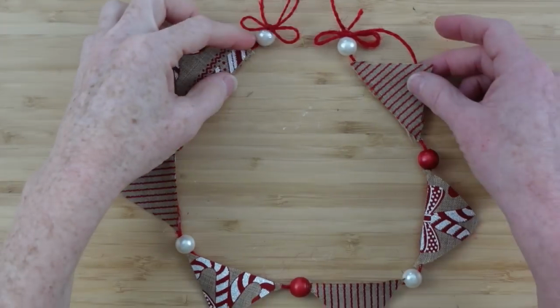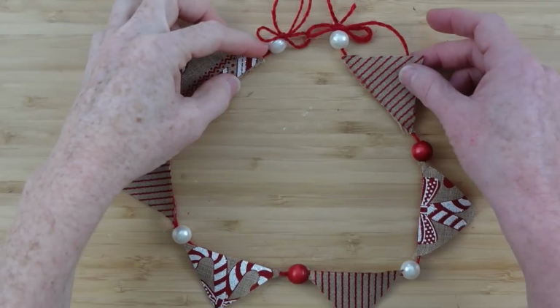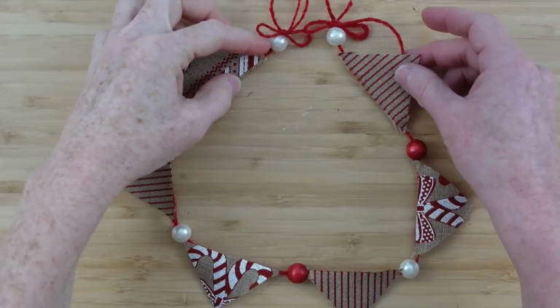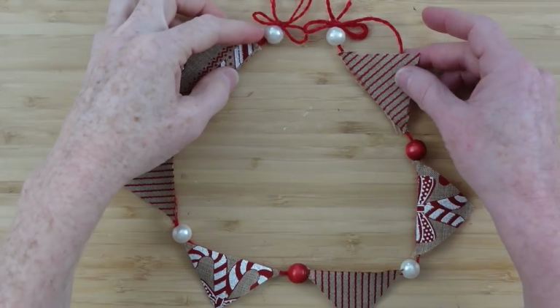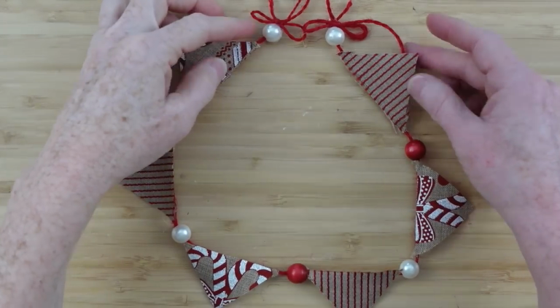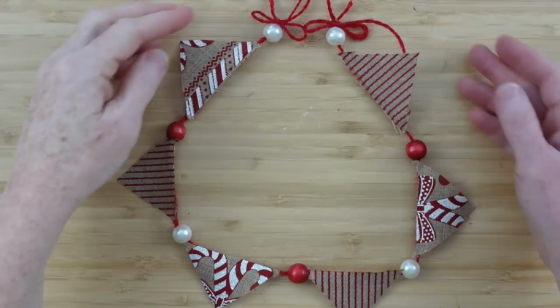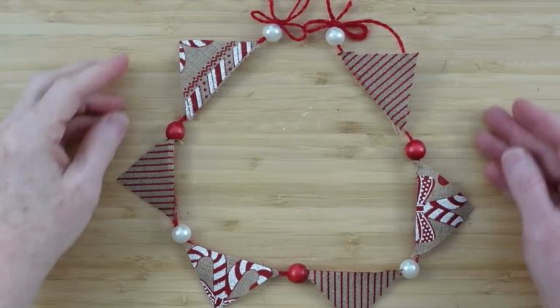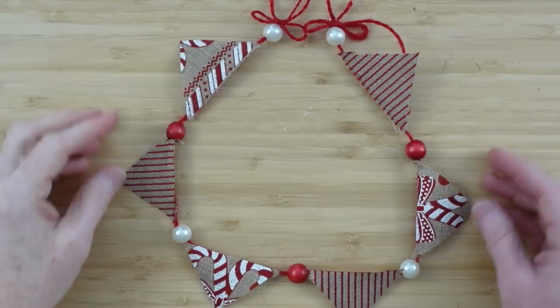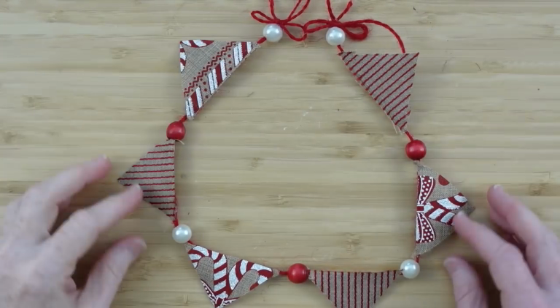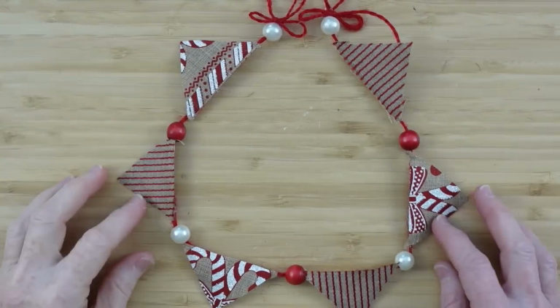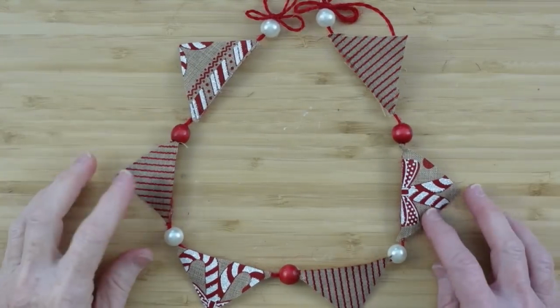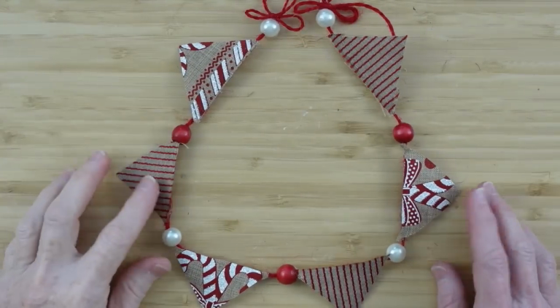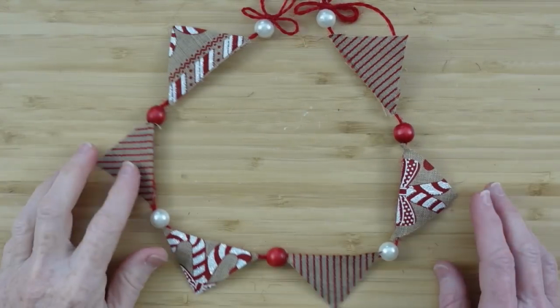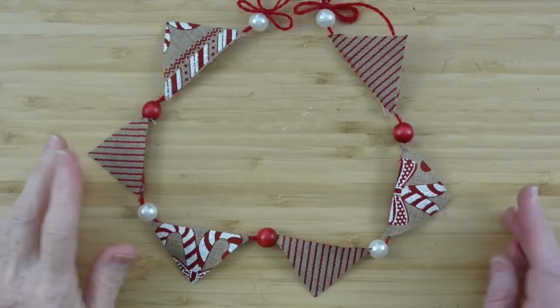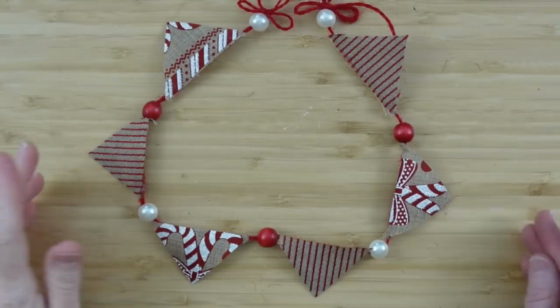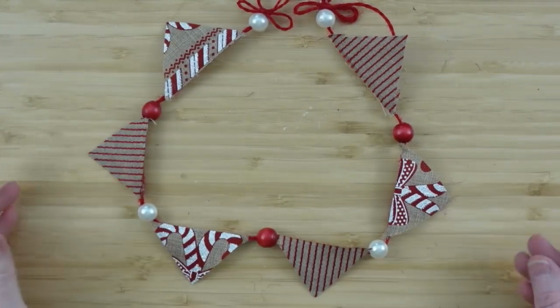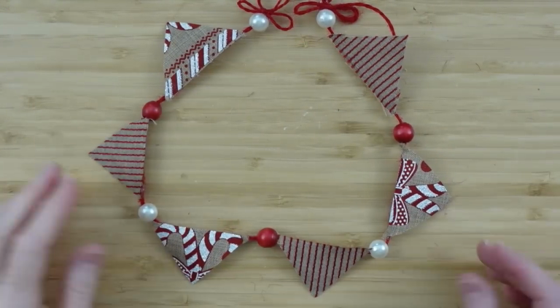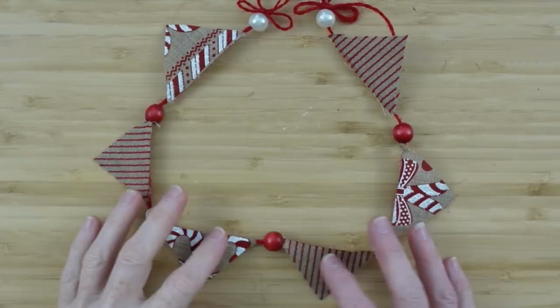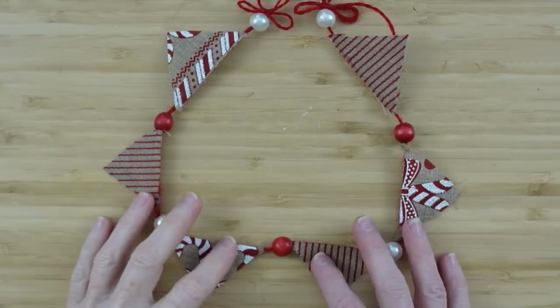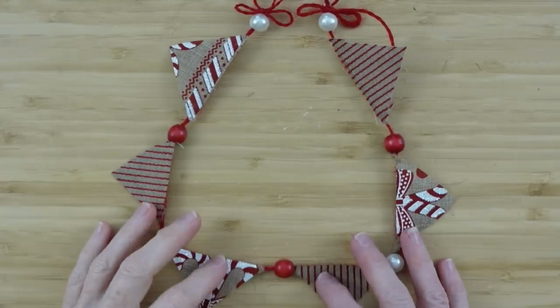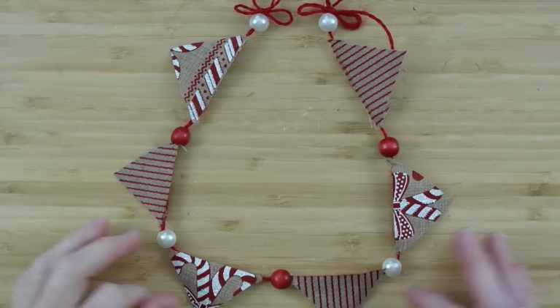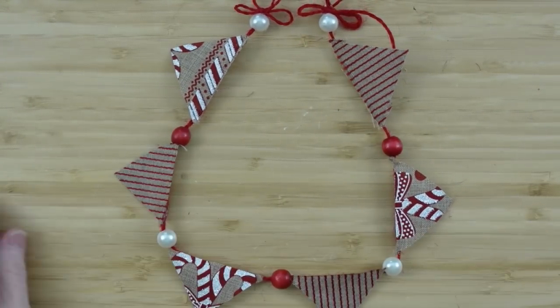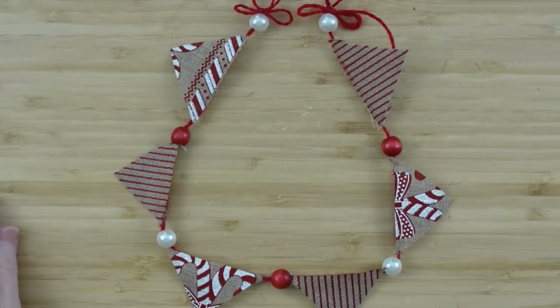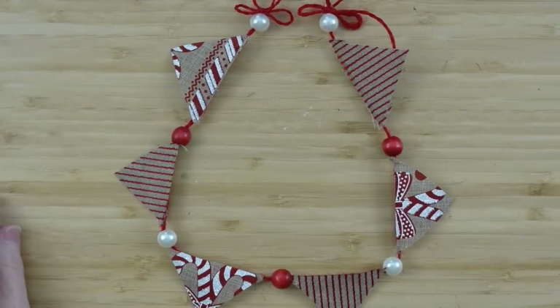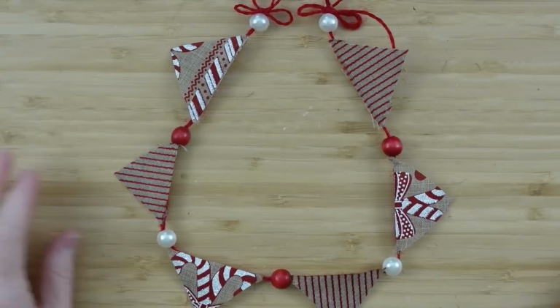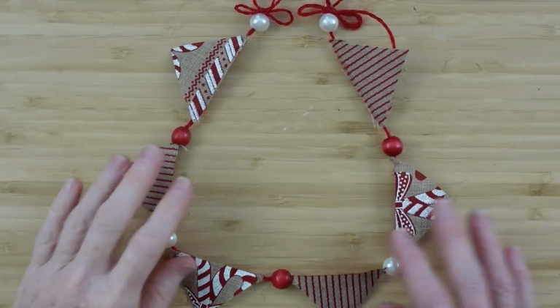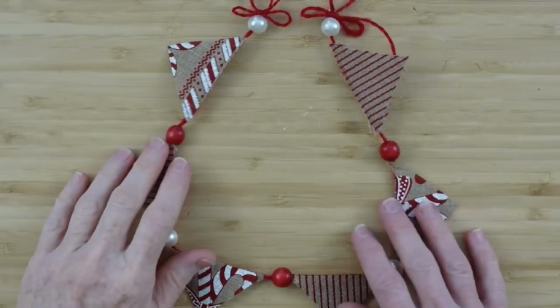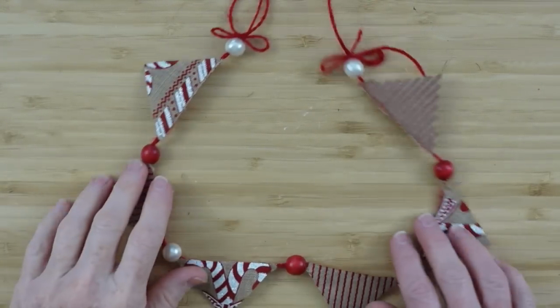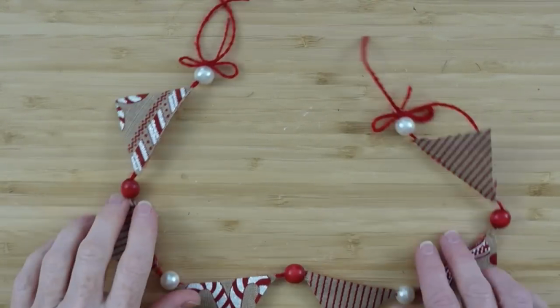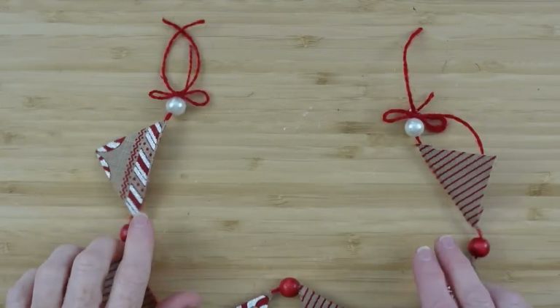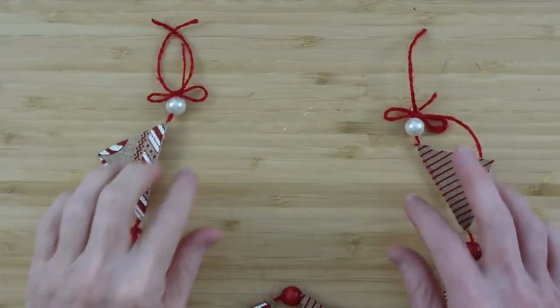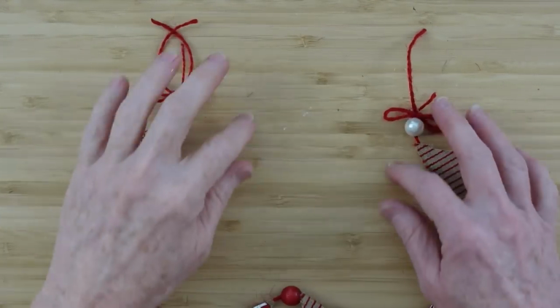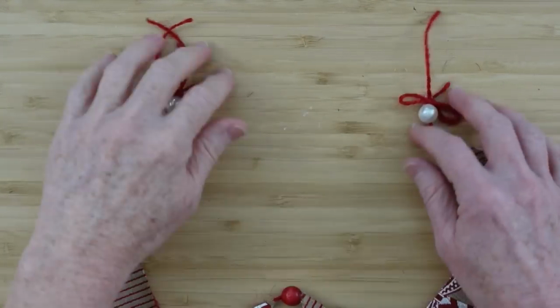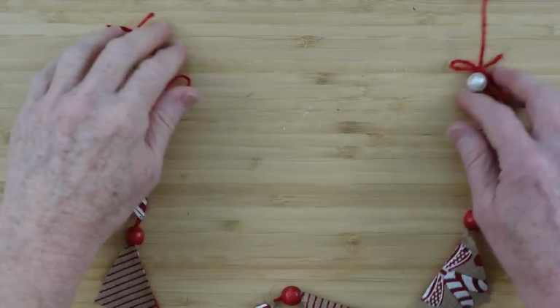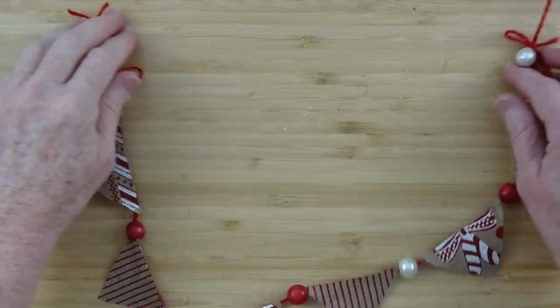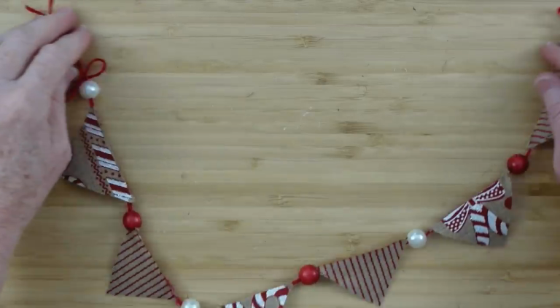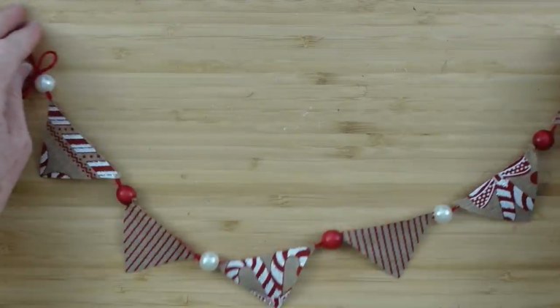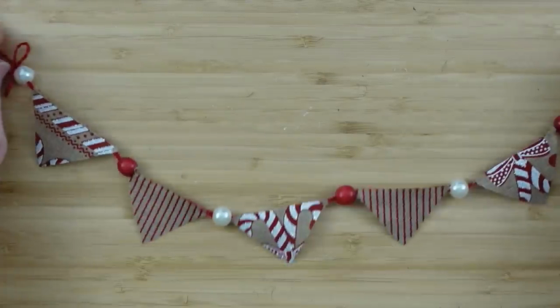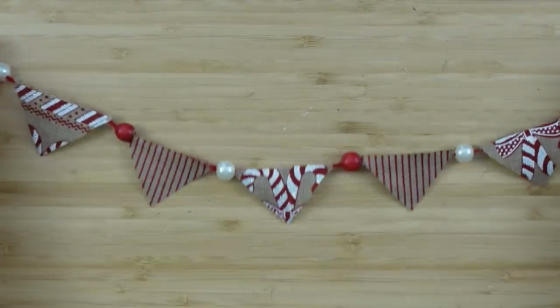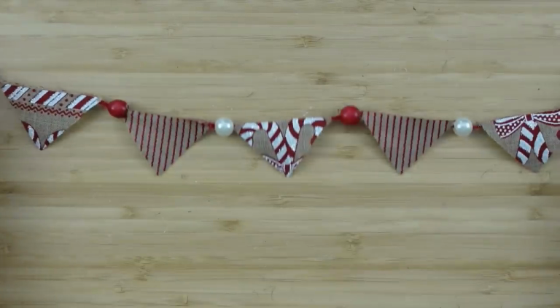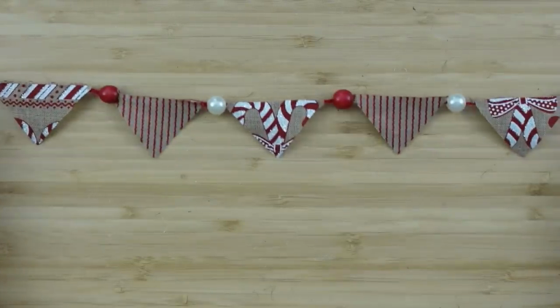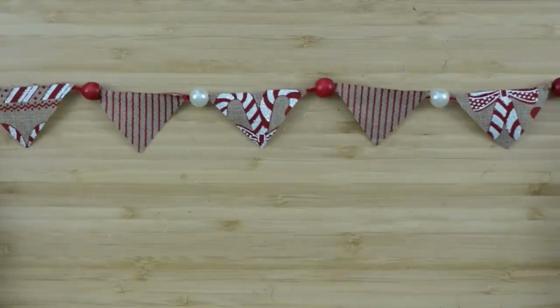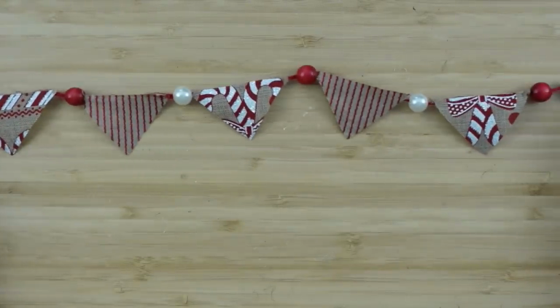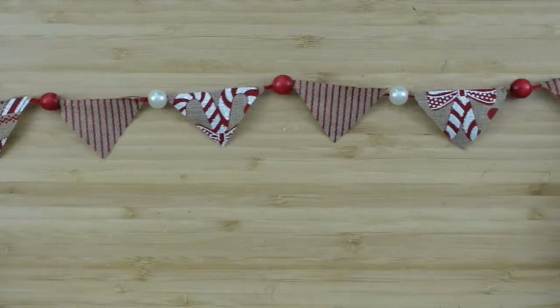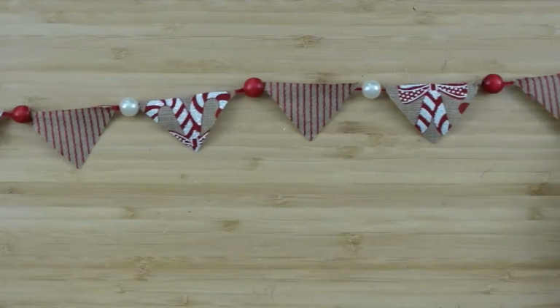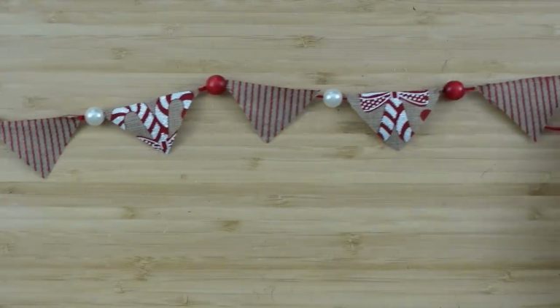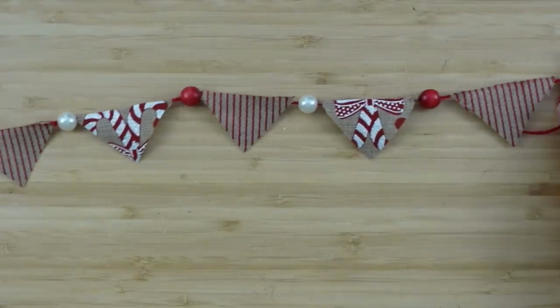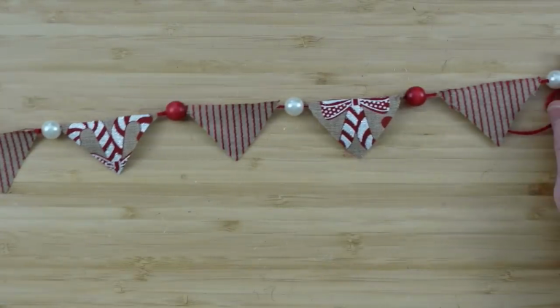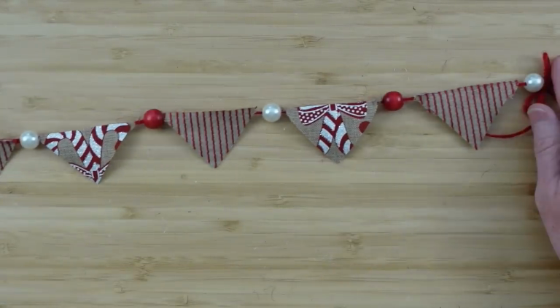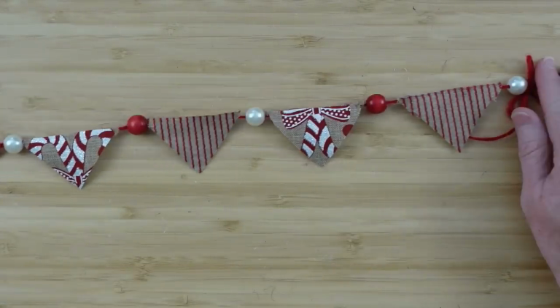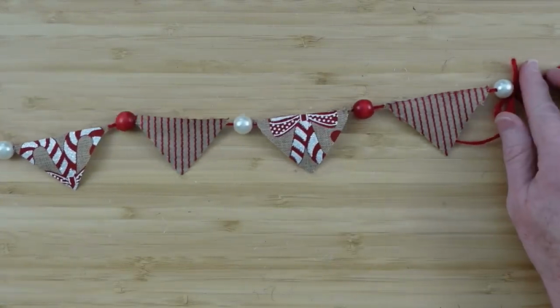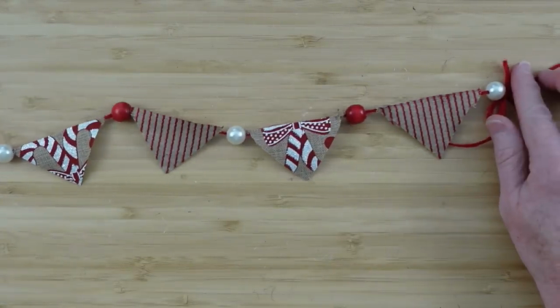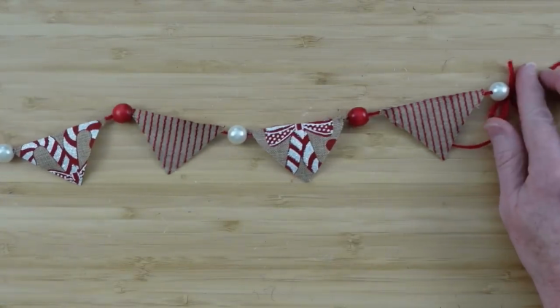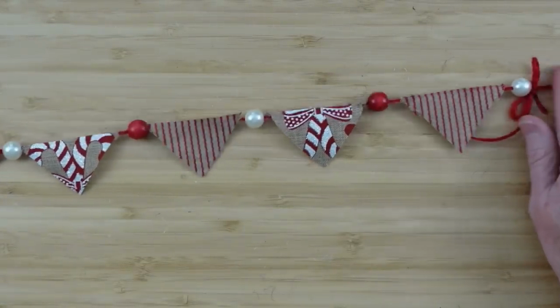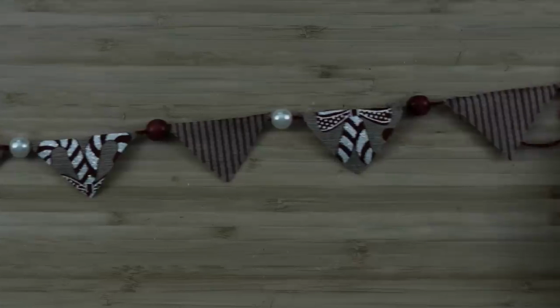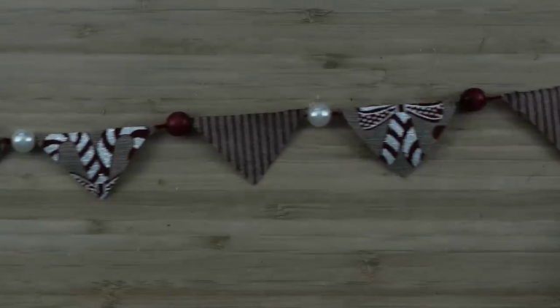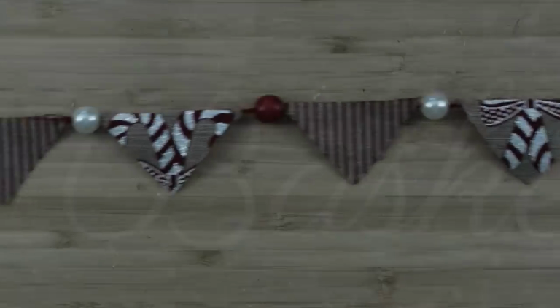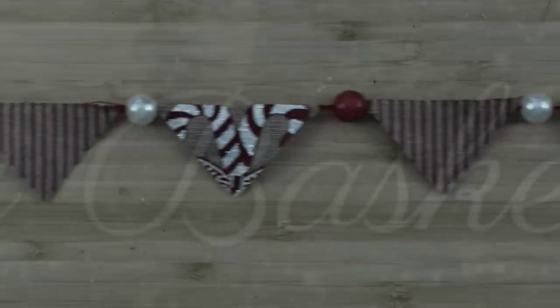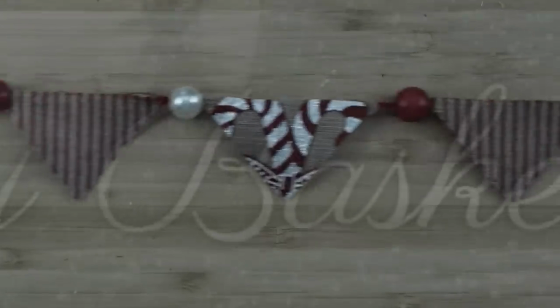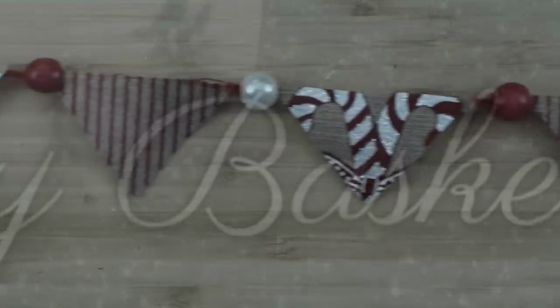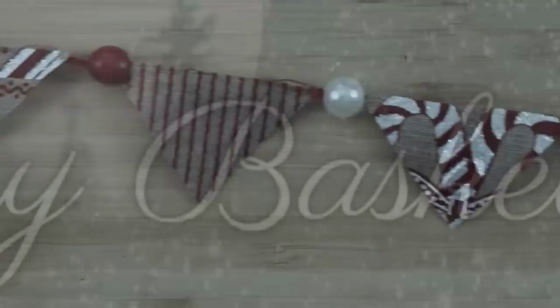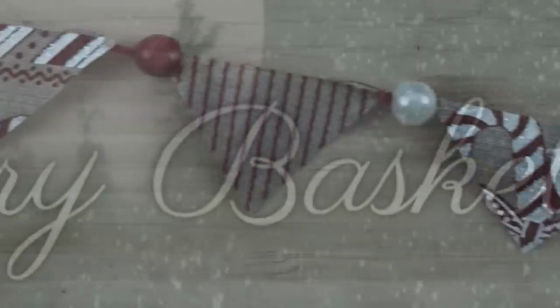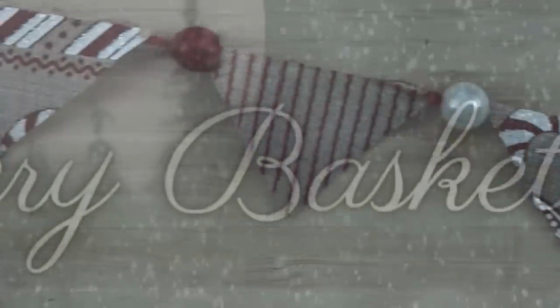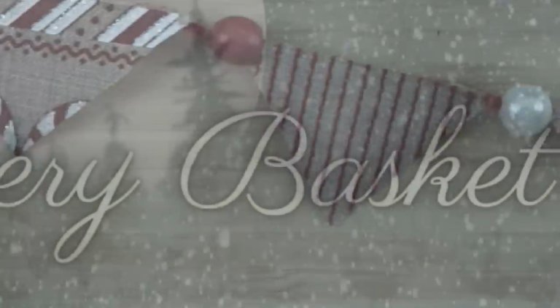You could probably even wrap this around a candle base or something if you wanted, as long as it's a flameless candle — you don't want to use anything else.